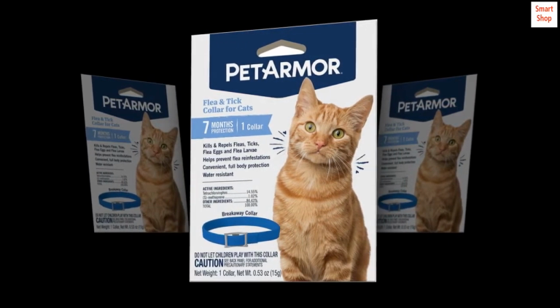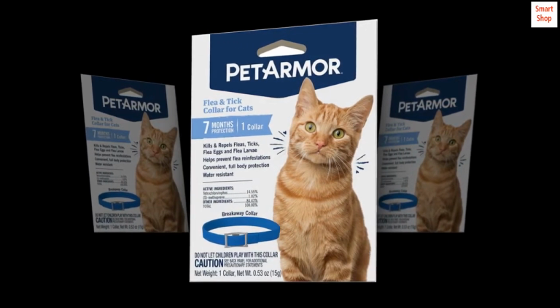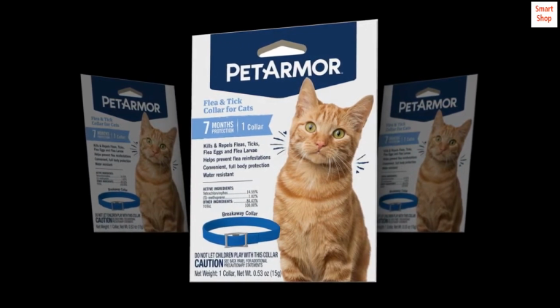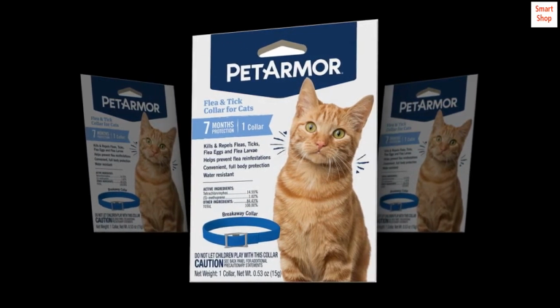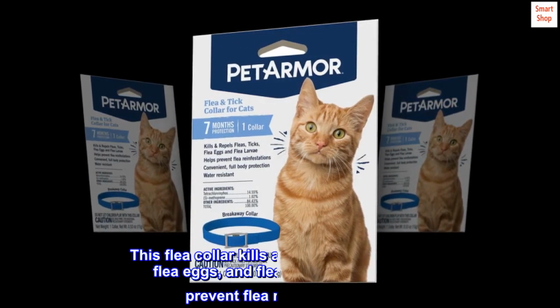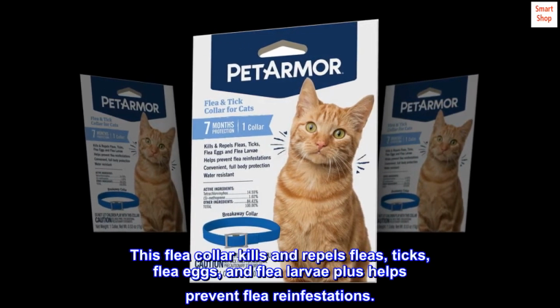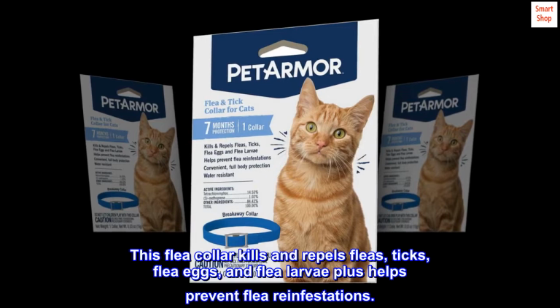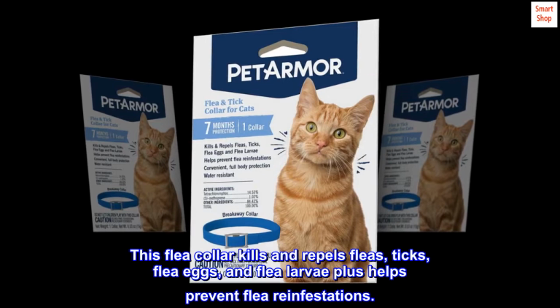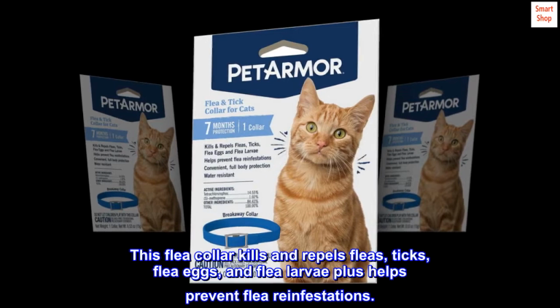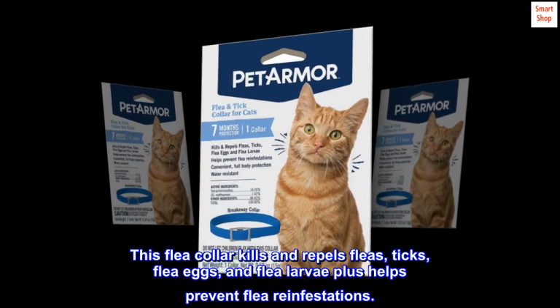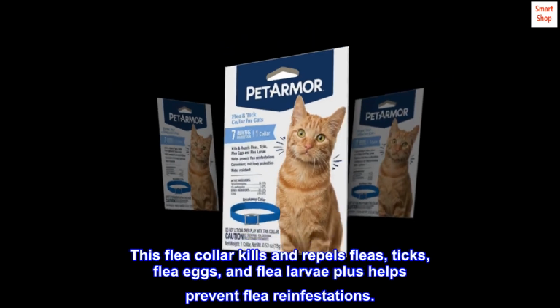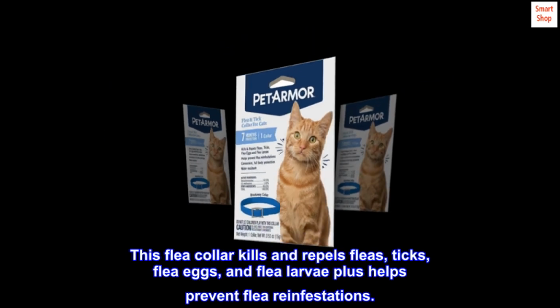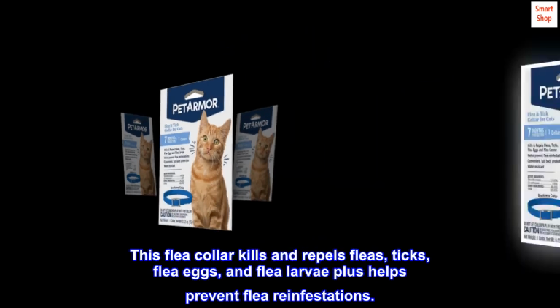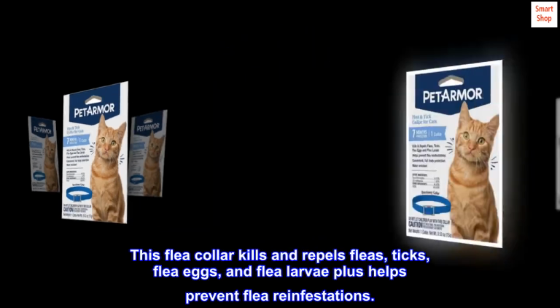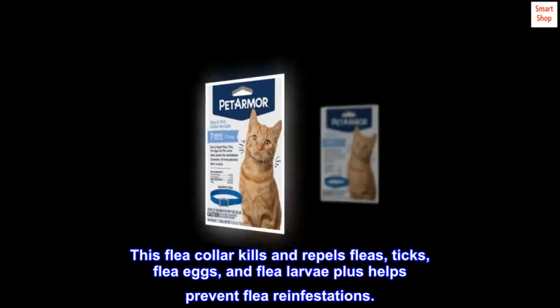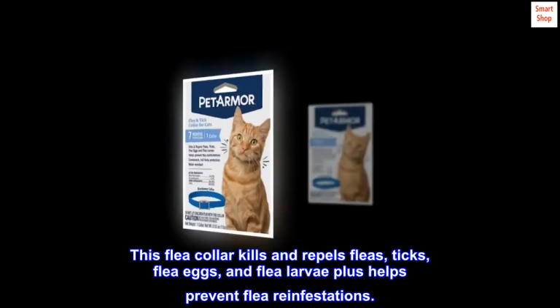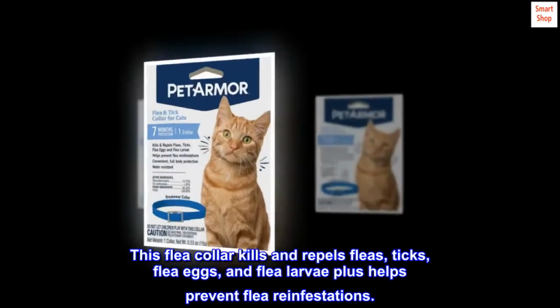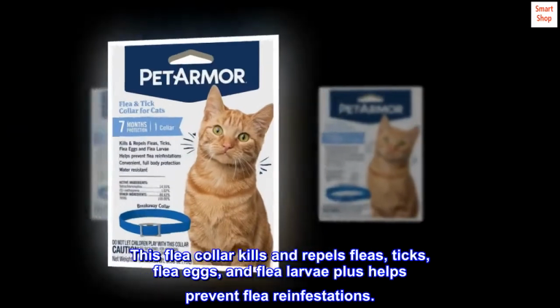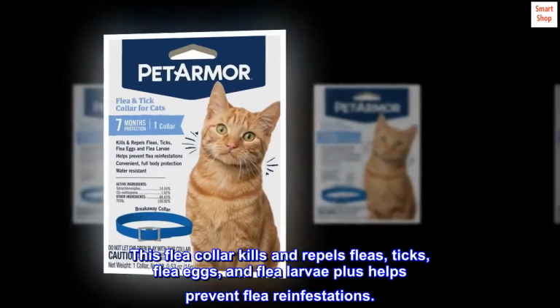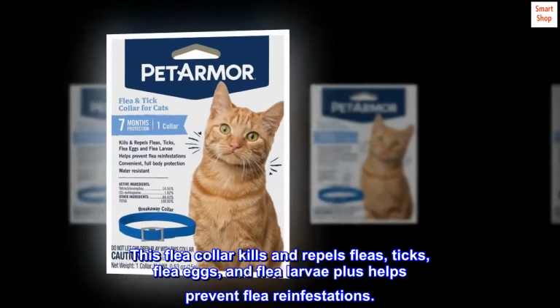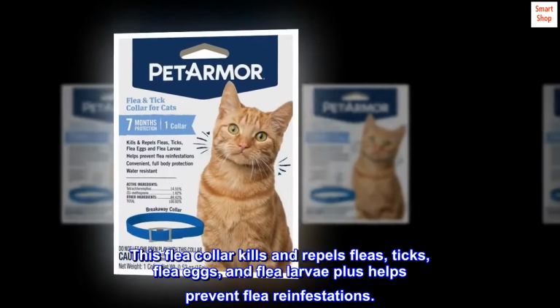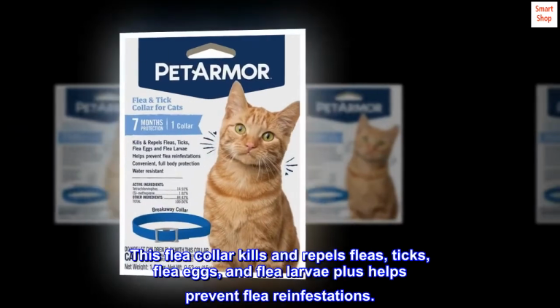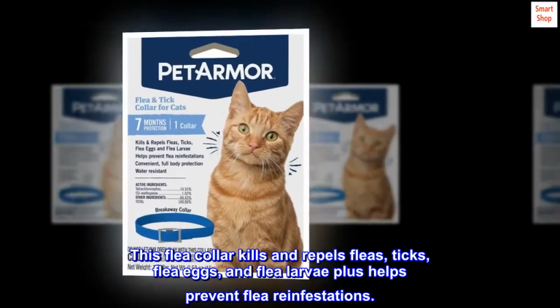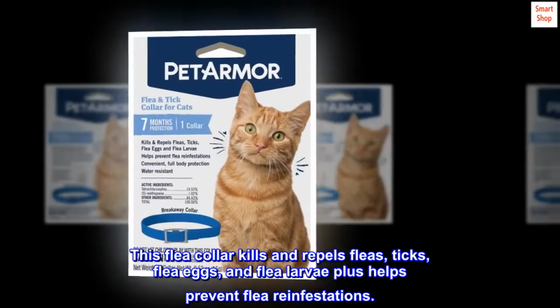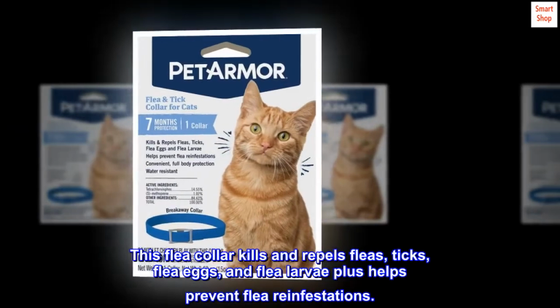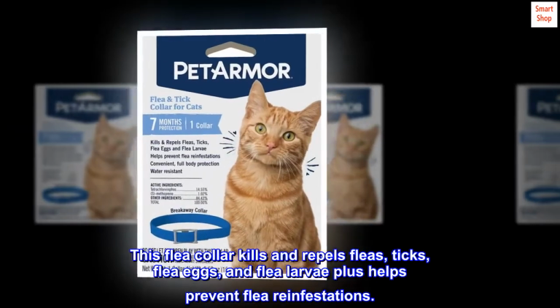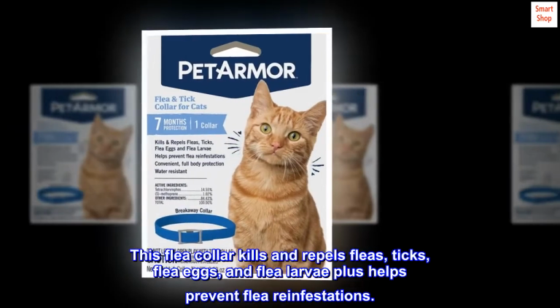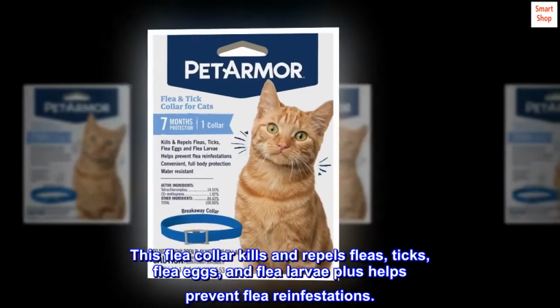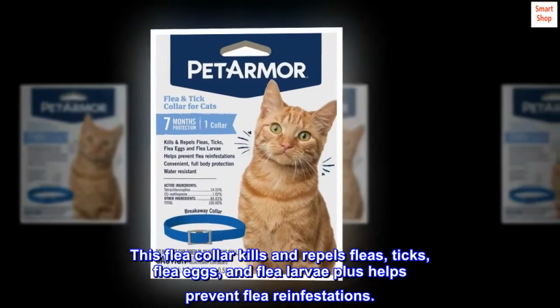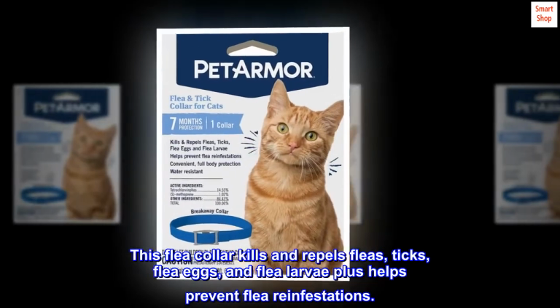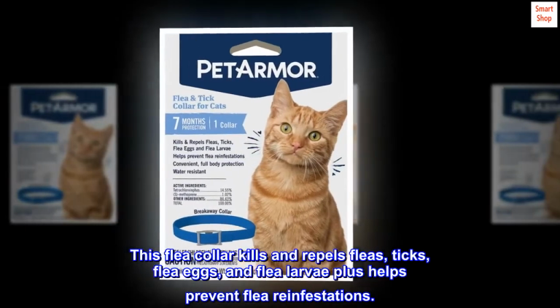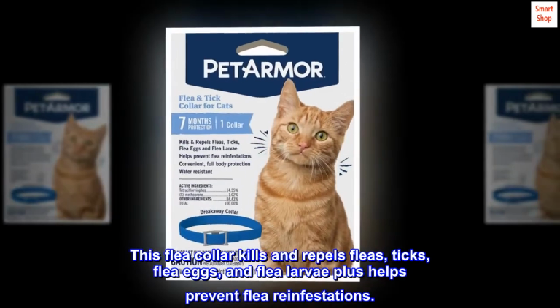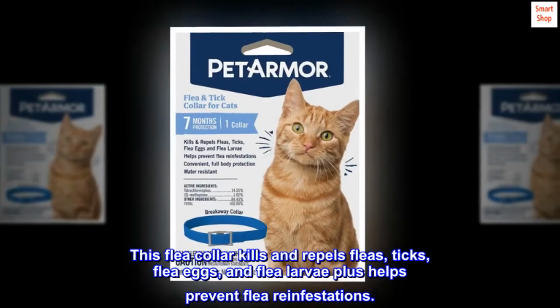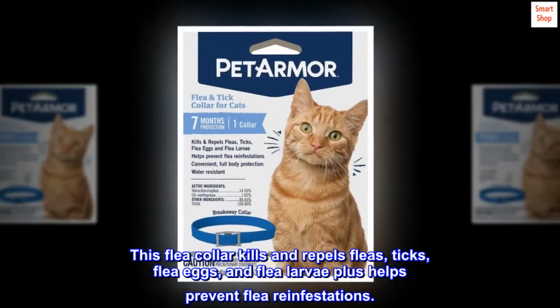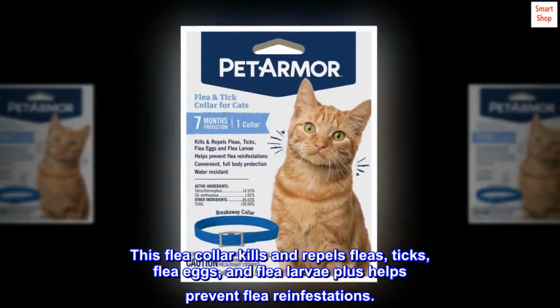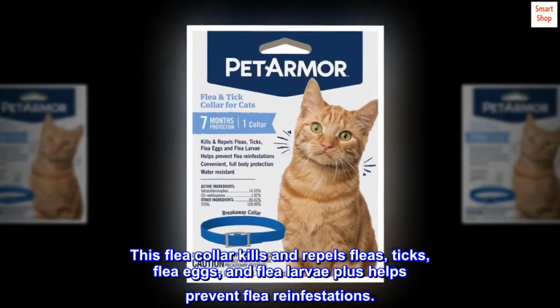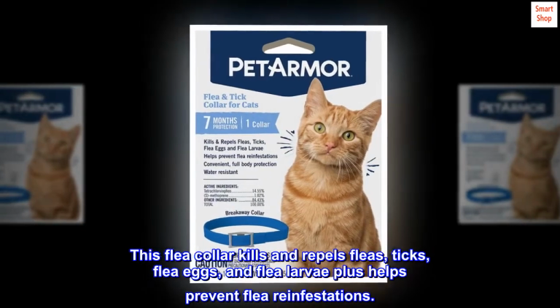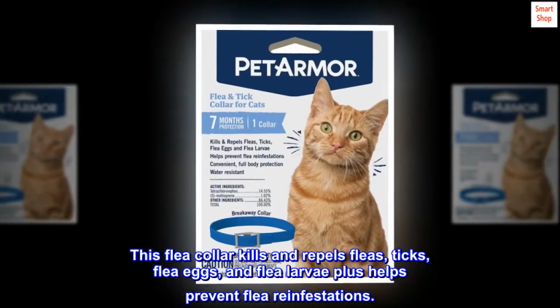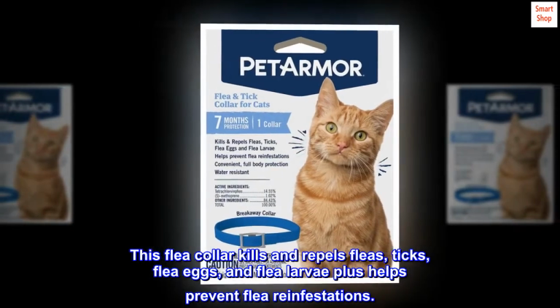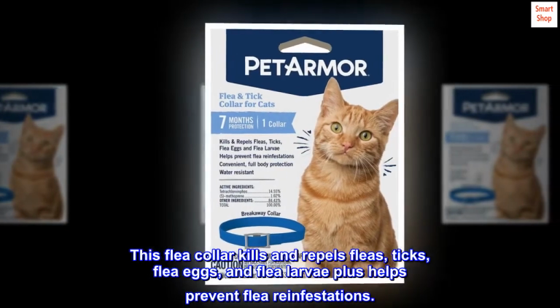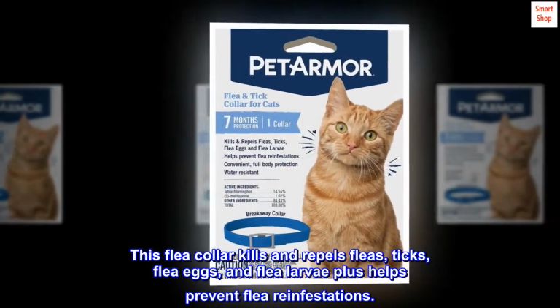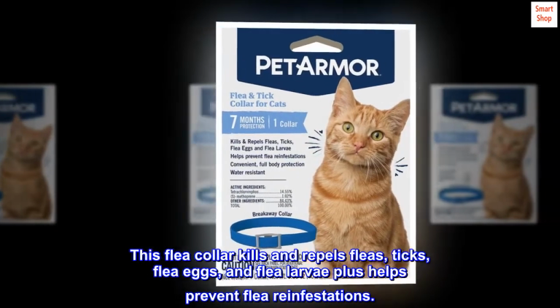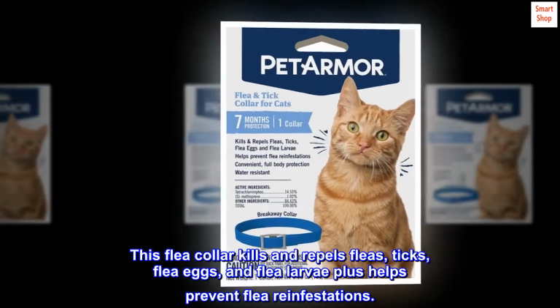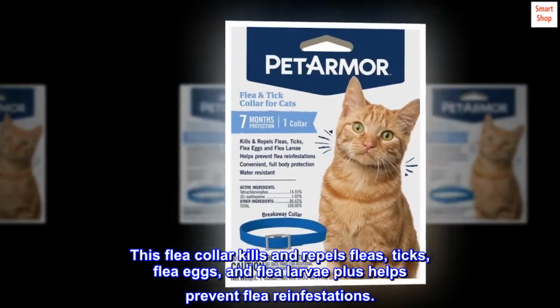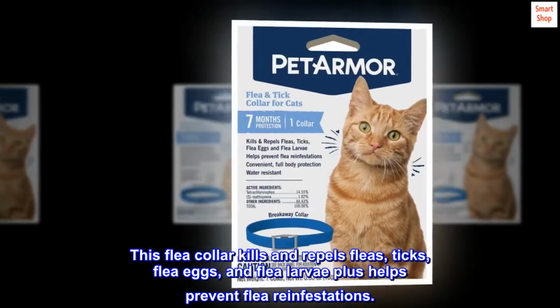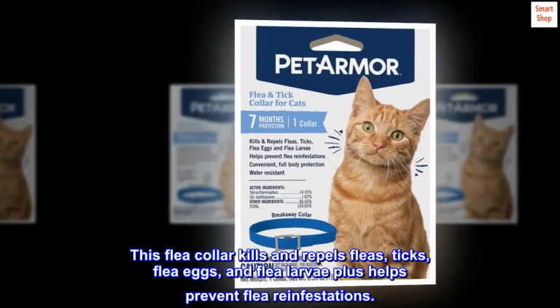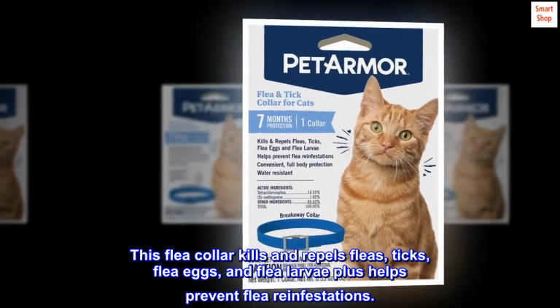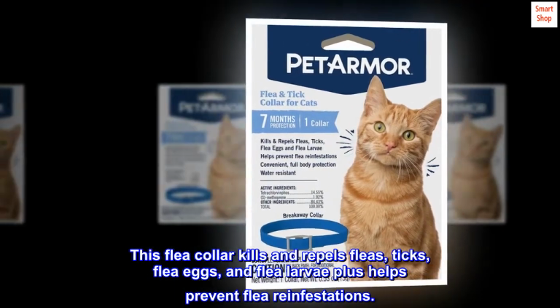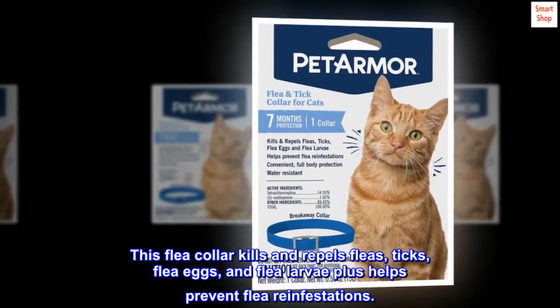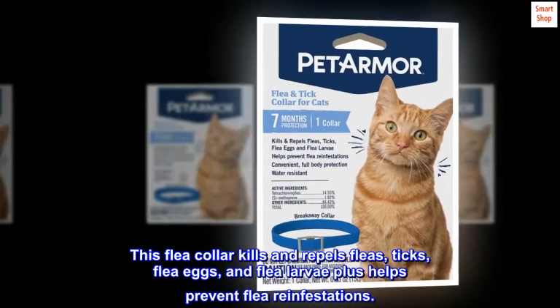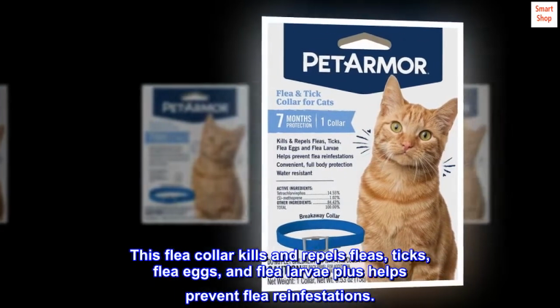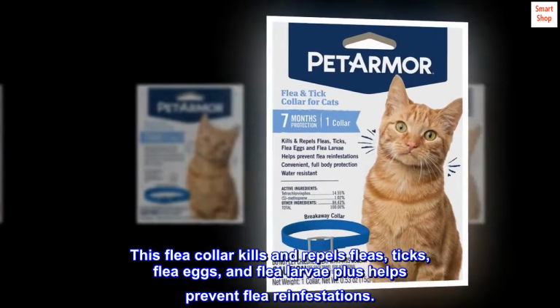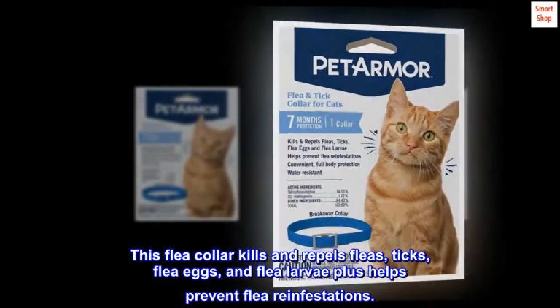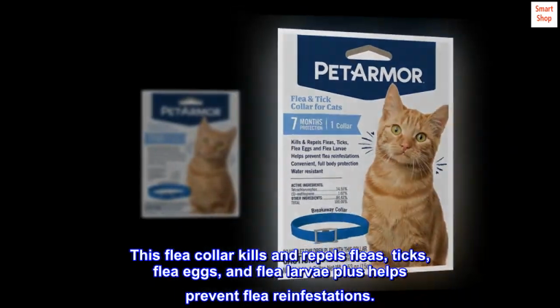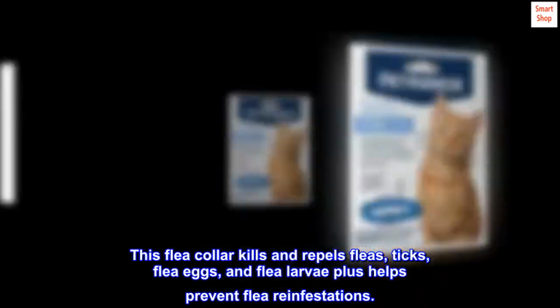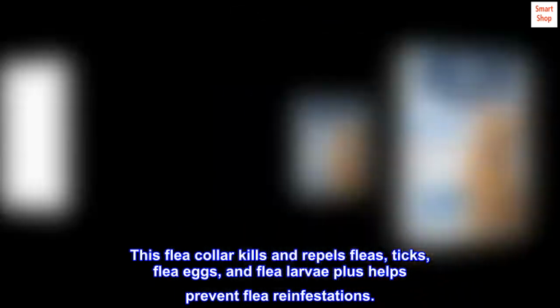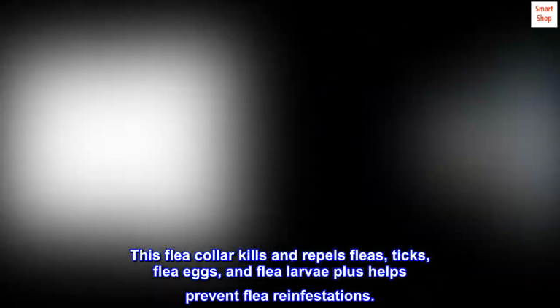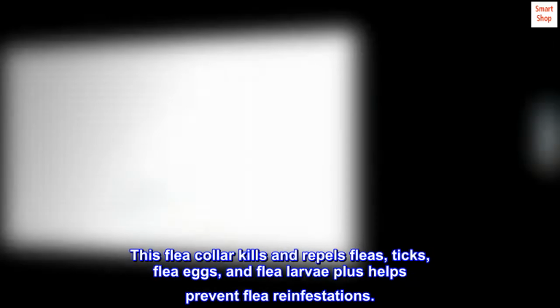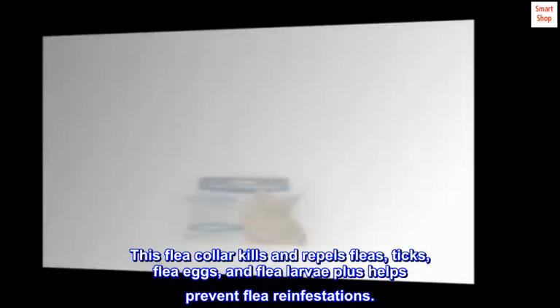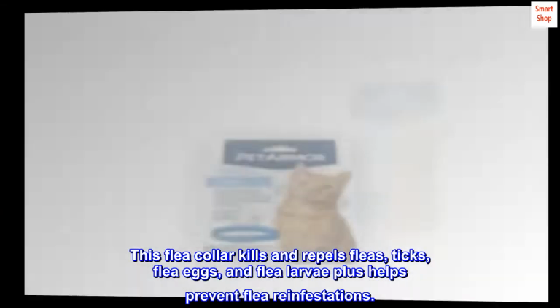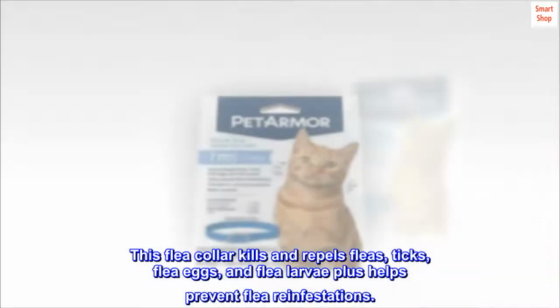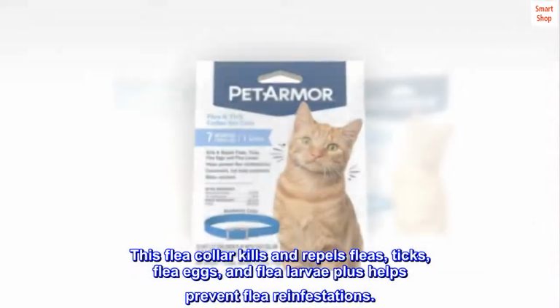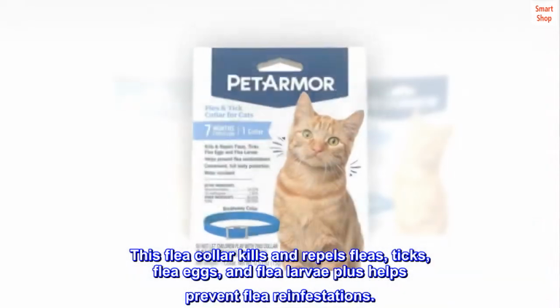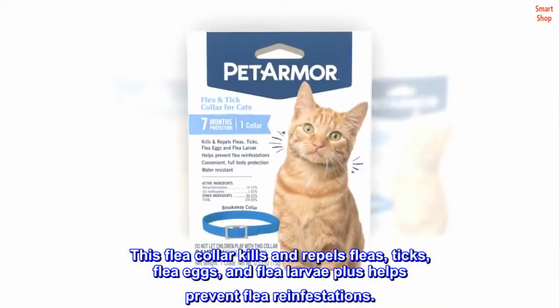This flea collar kills and repels fleas, ticks, flea eggs, and flea larvae, plus helps prevent flea infestations.